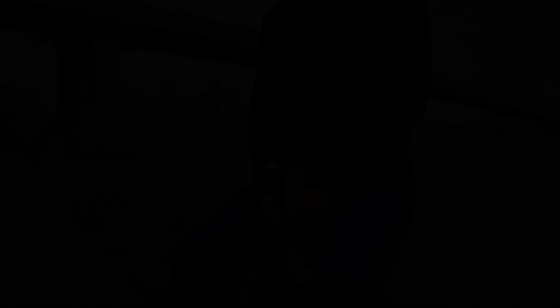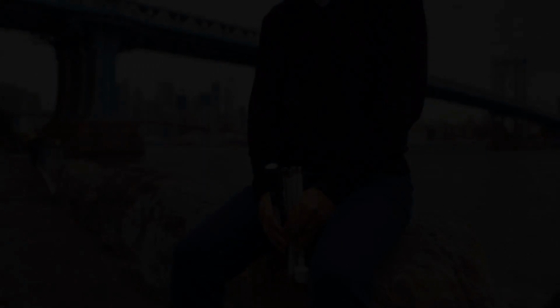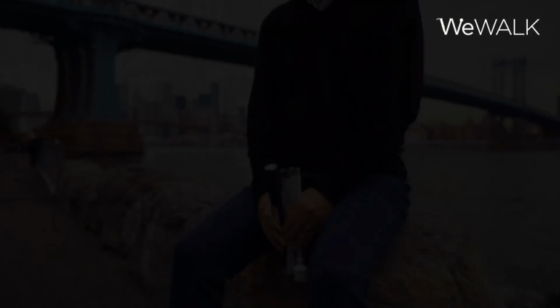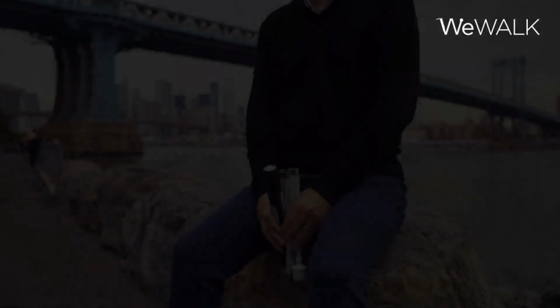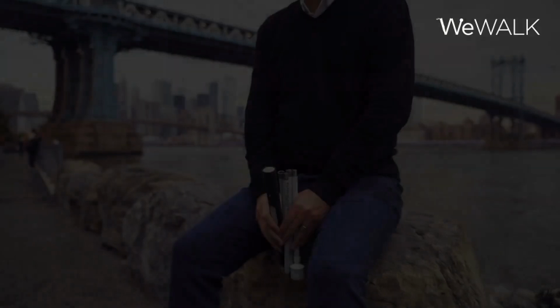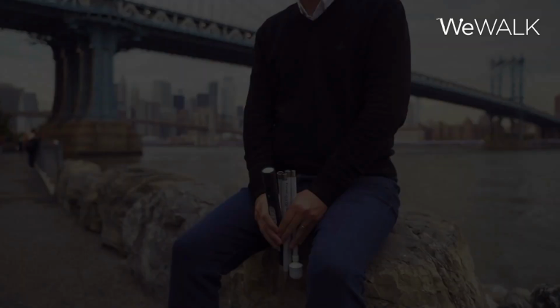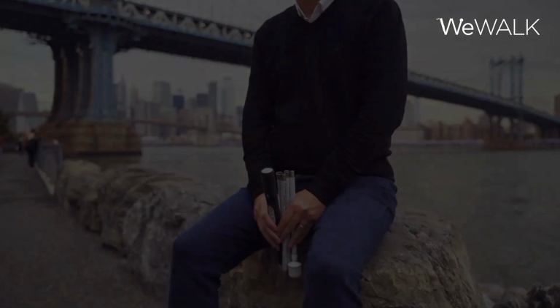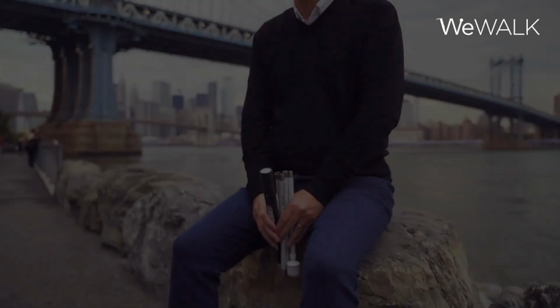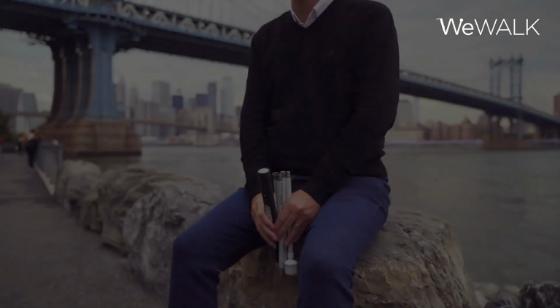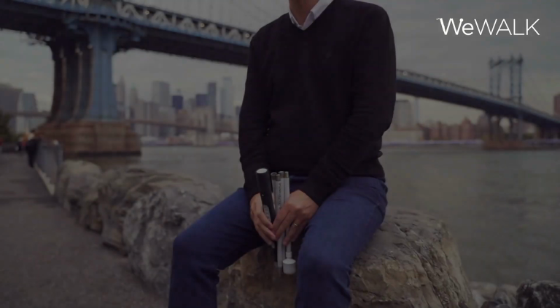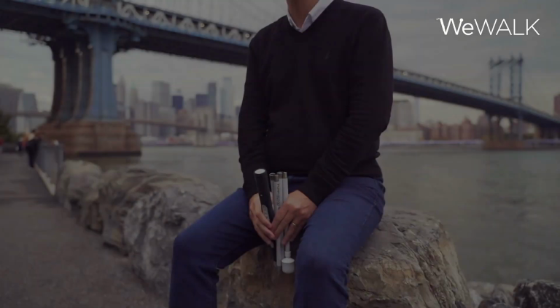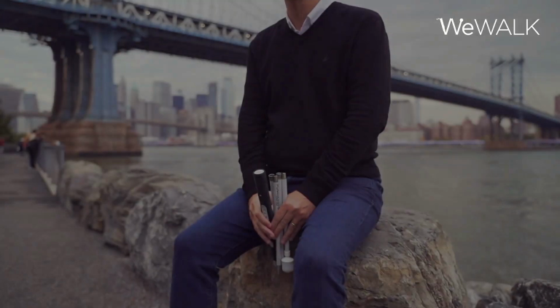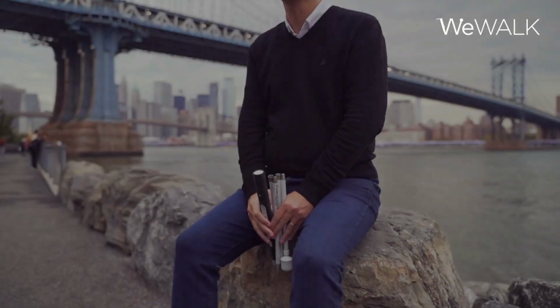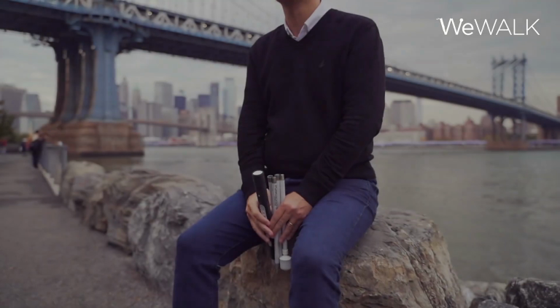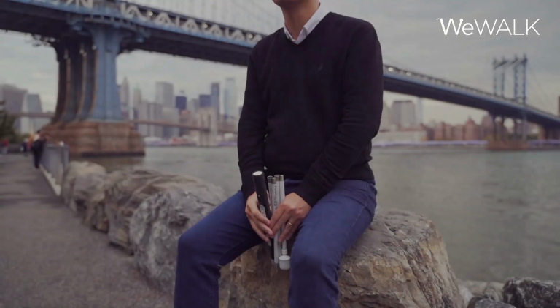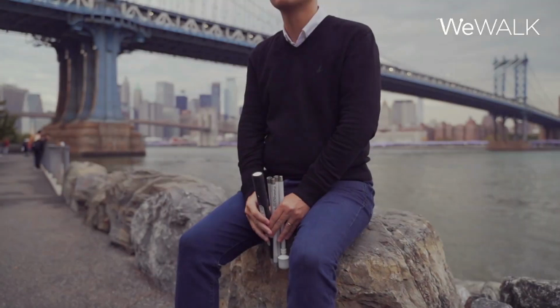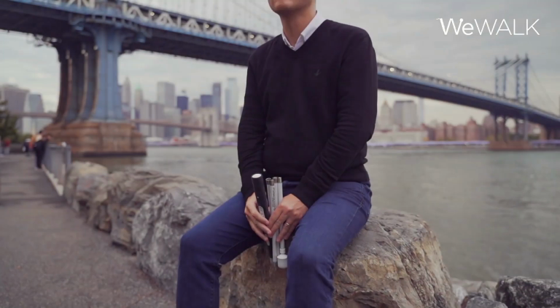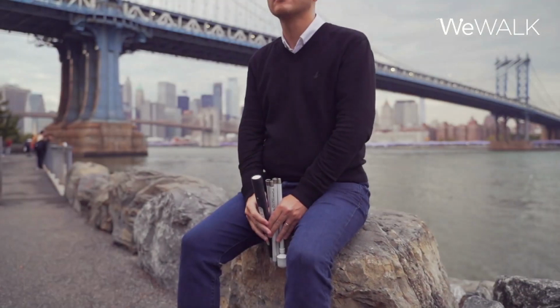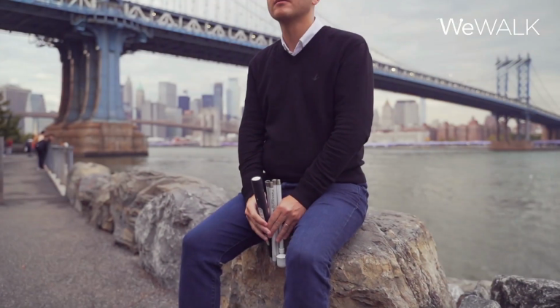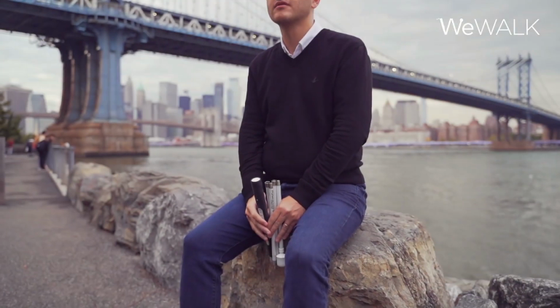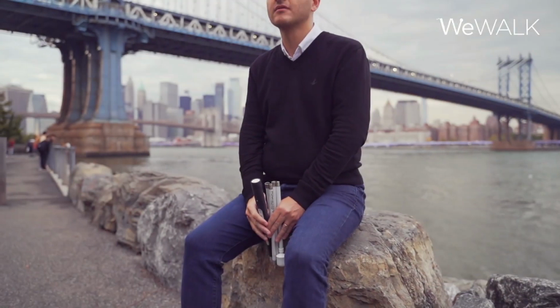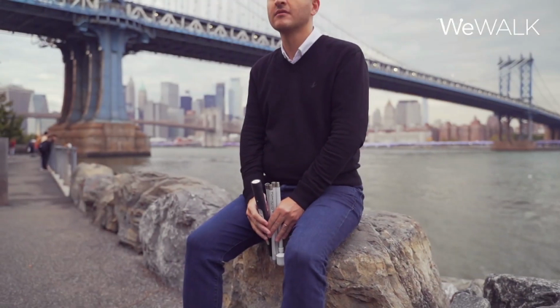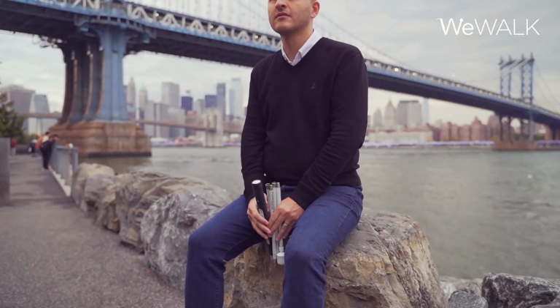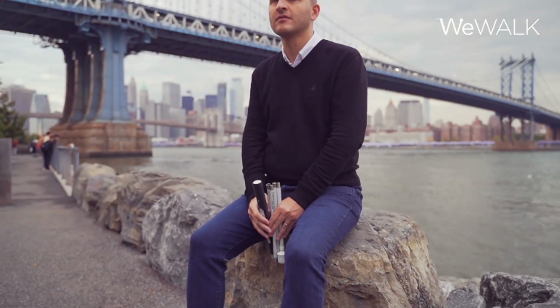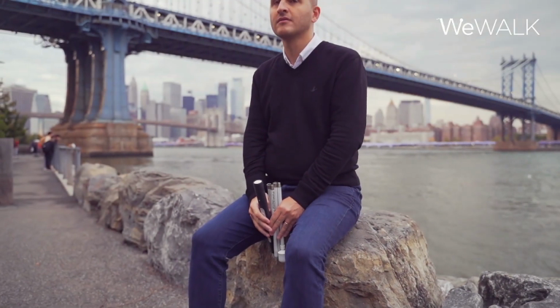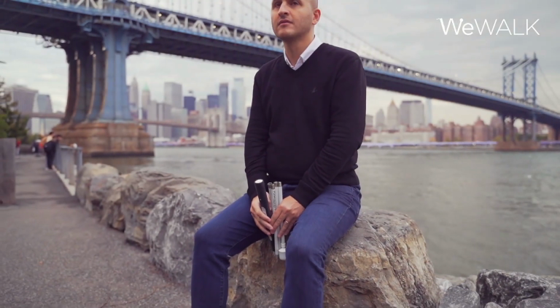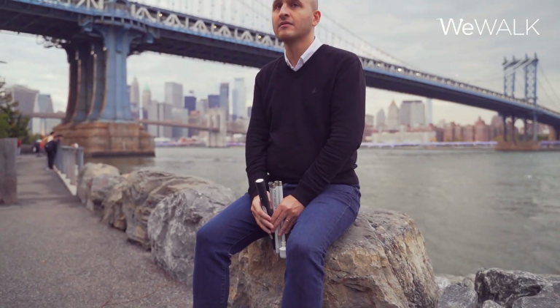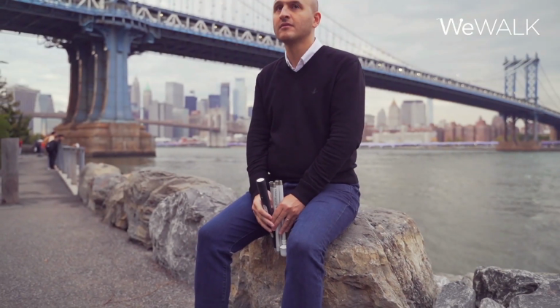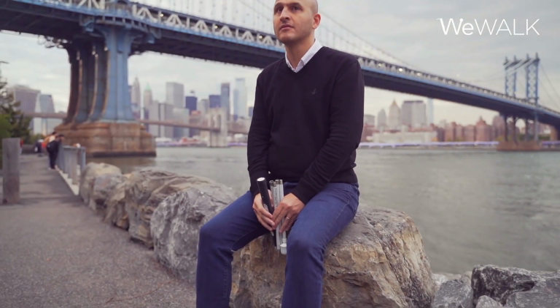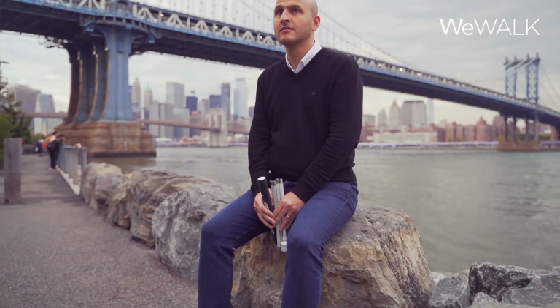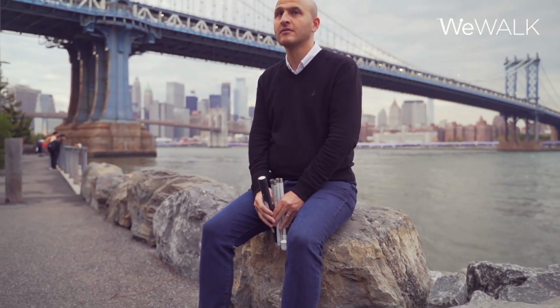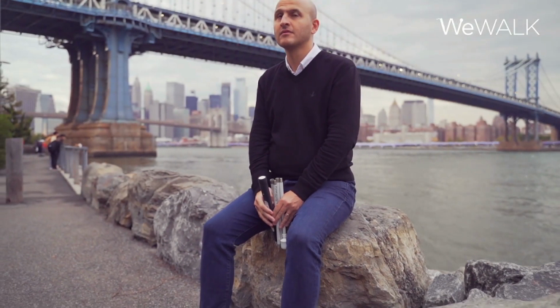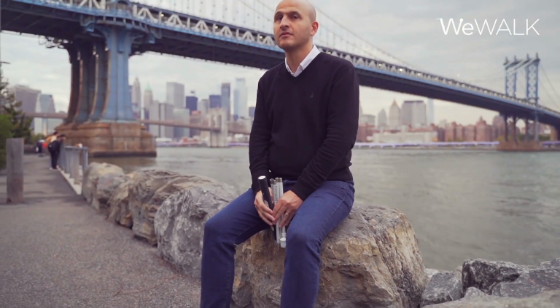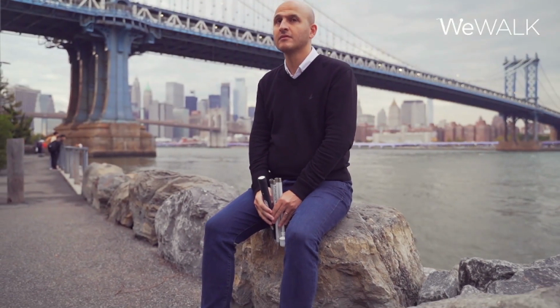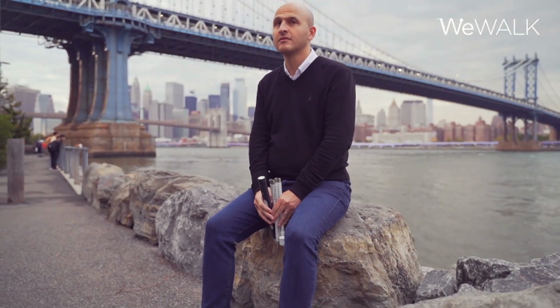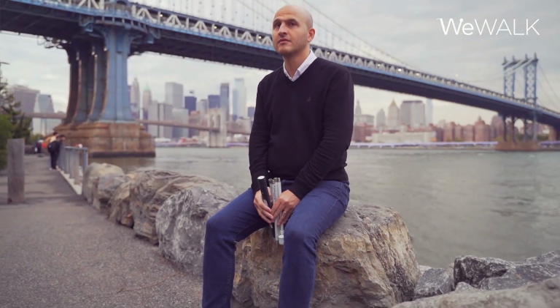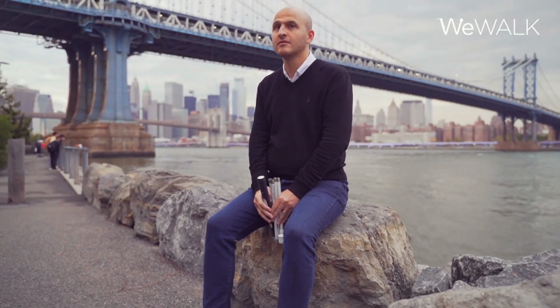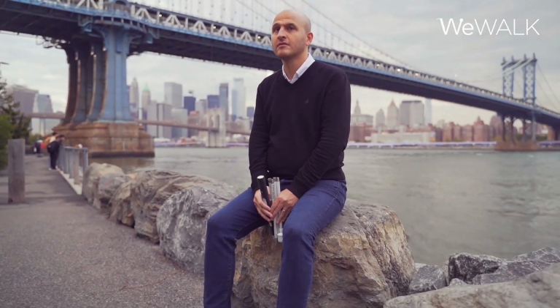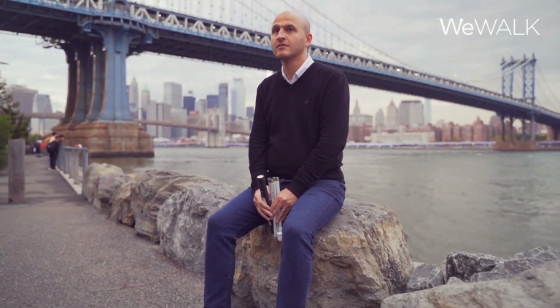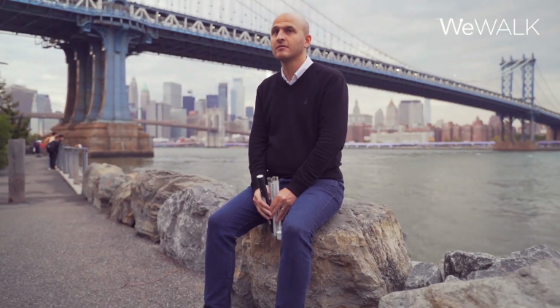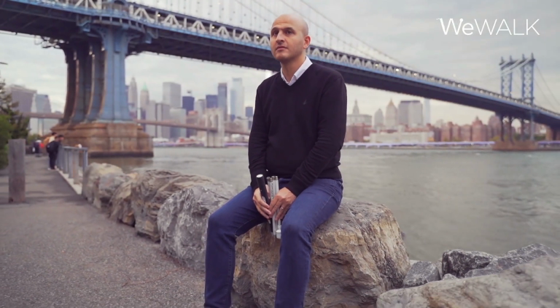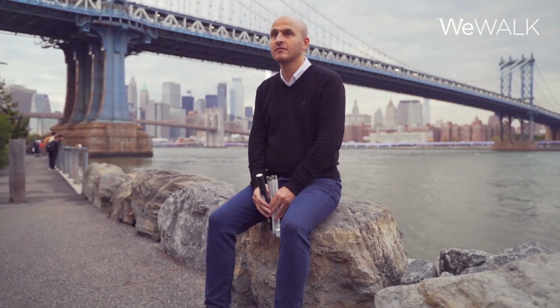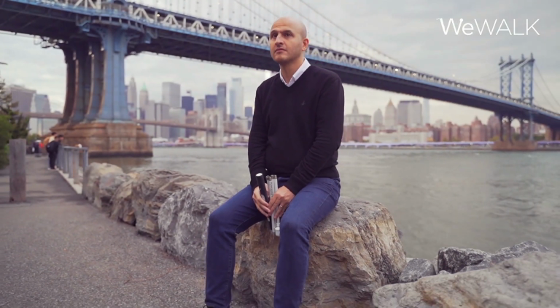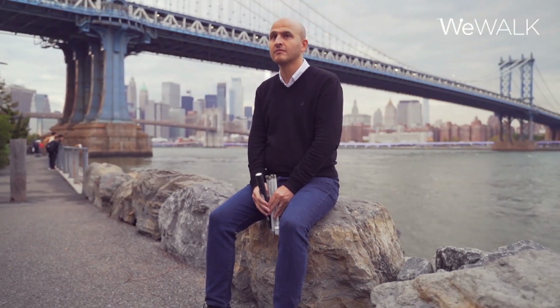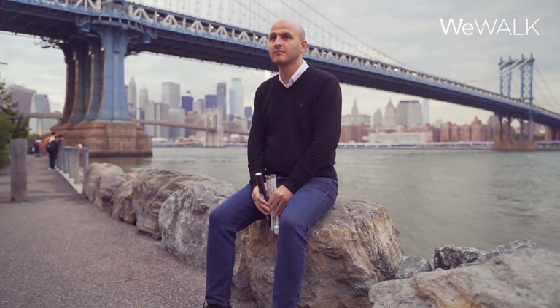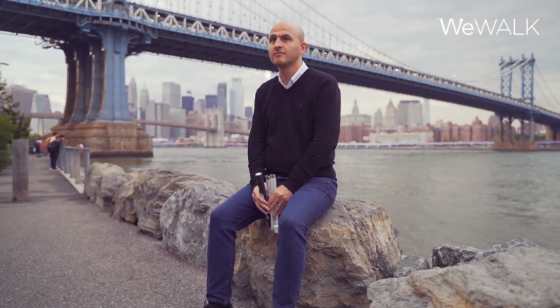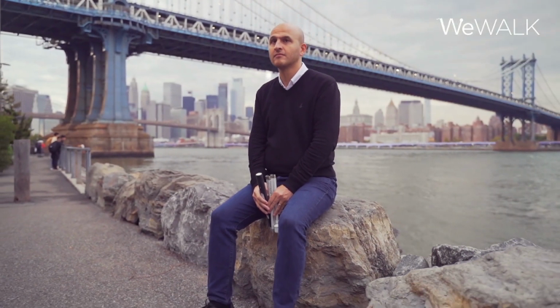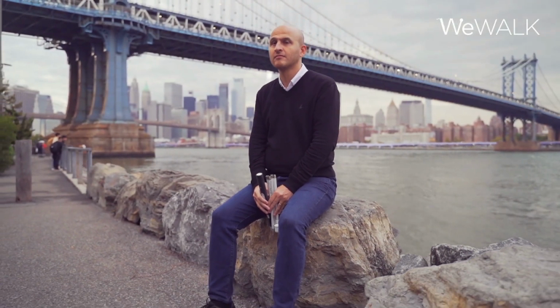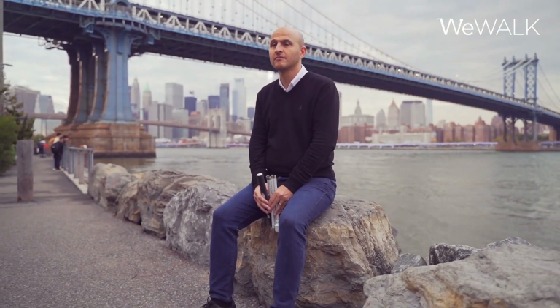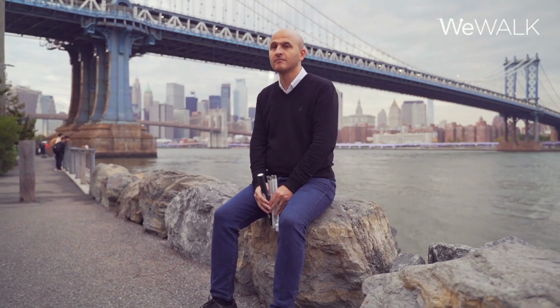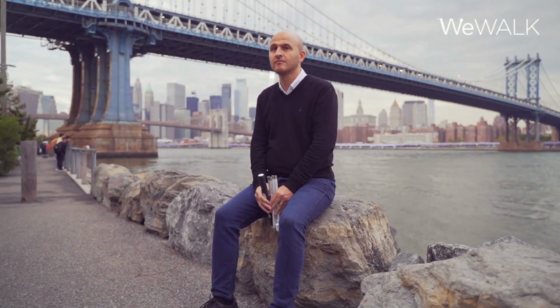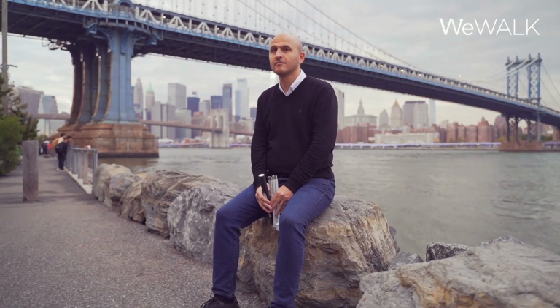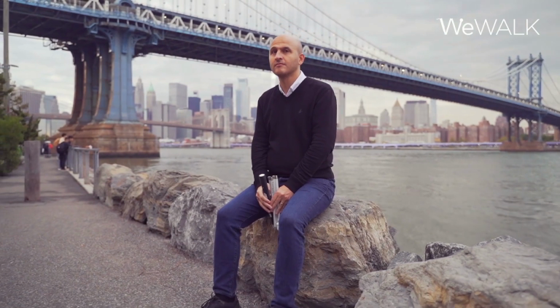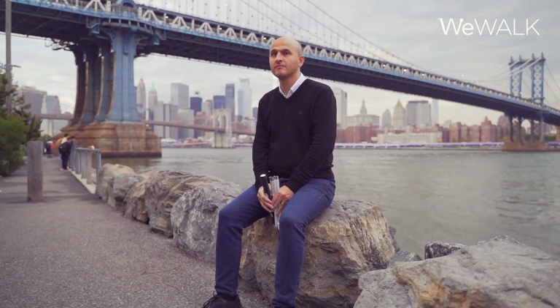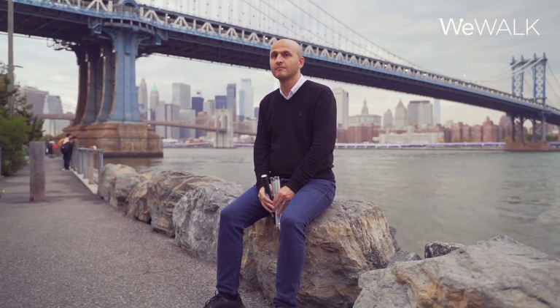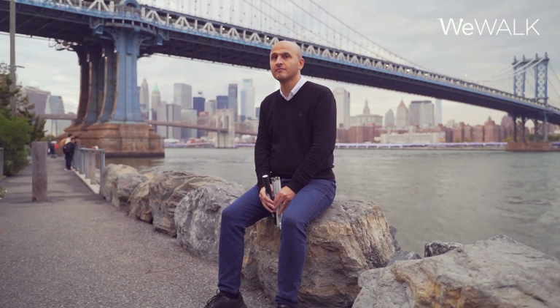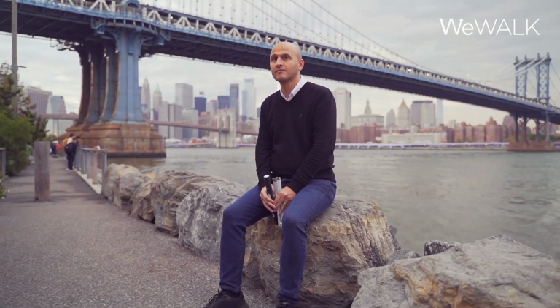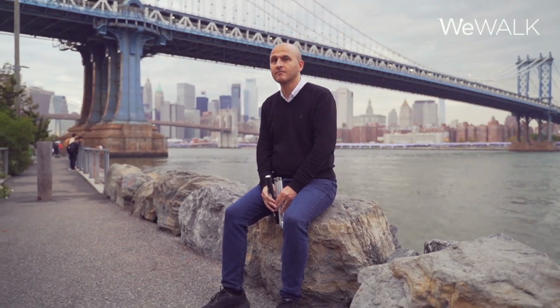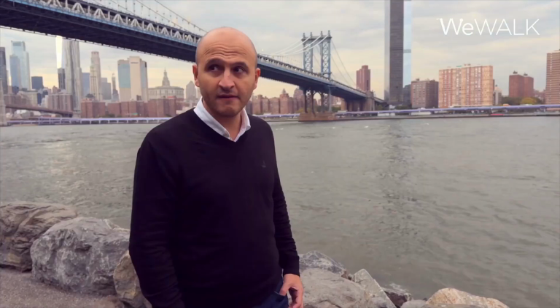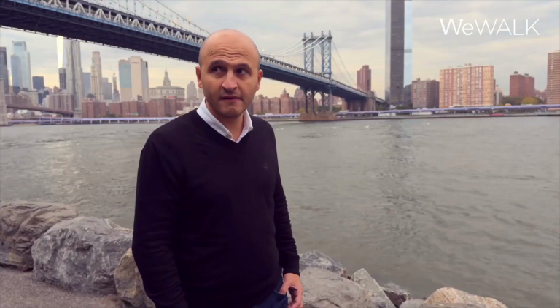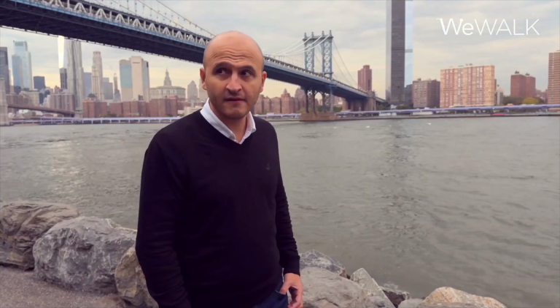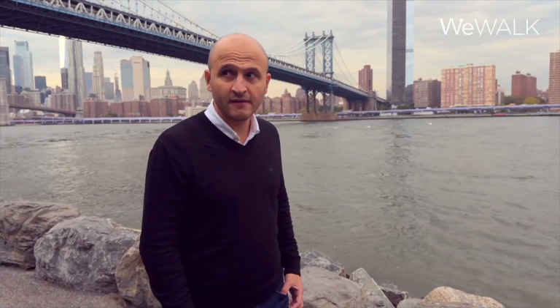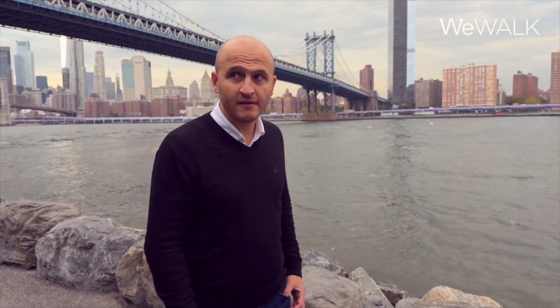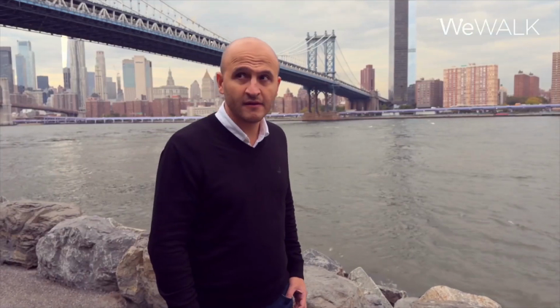A visually impaired man in his 30s with a cane in his hand is sitting in front of the Brooklyn Bridge. He's wearing jeans and a black sweater over a white shirt.